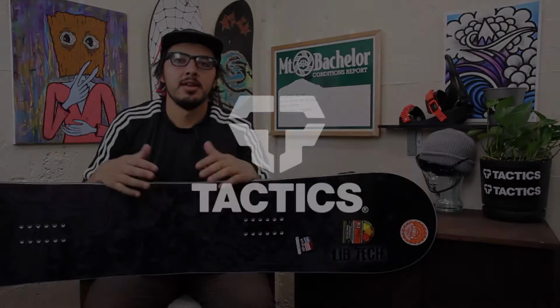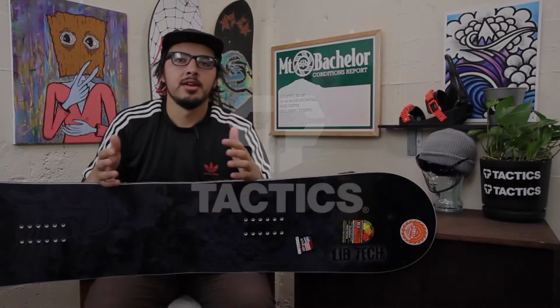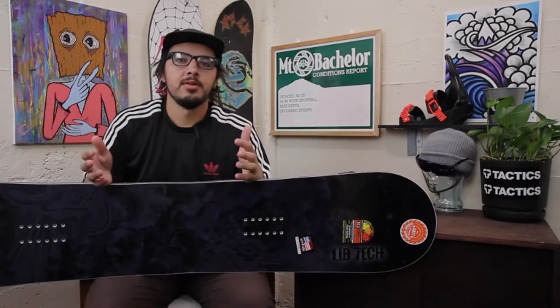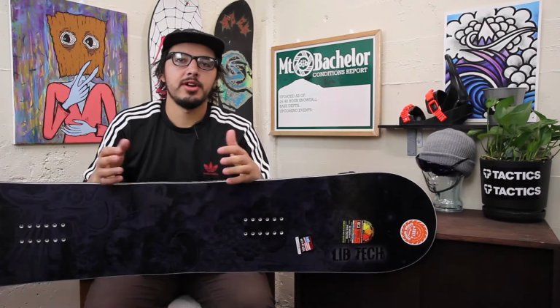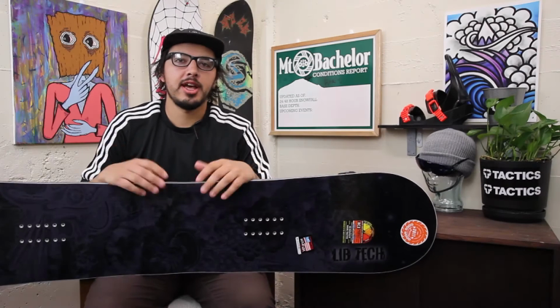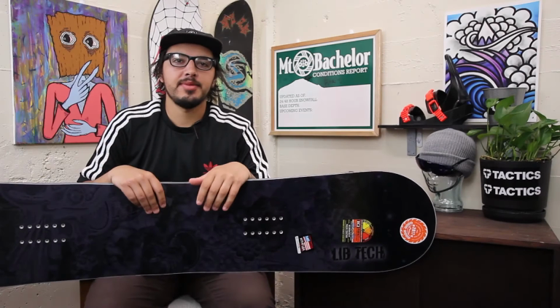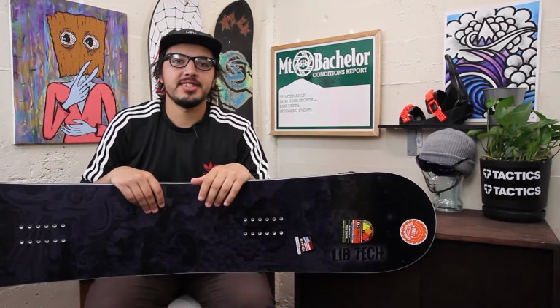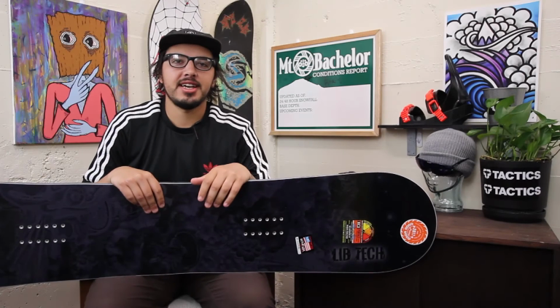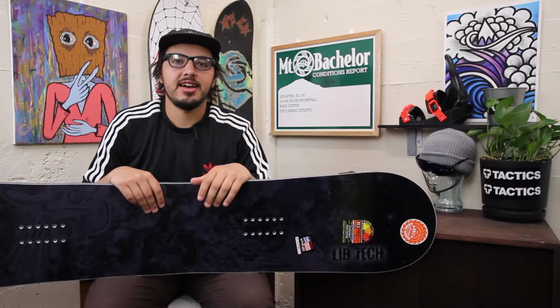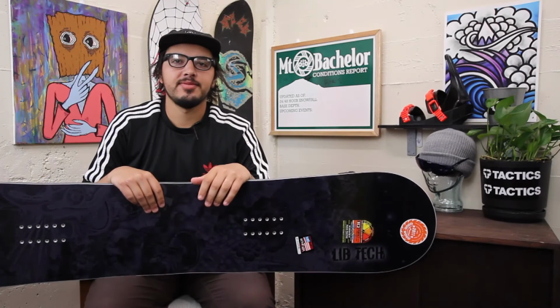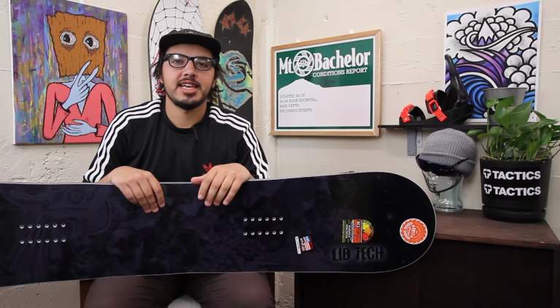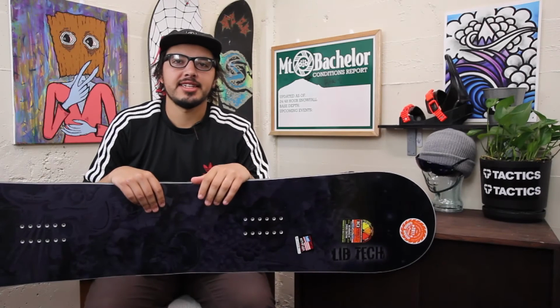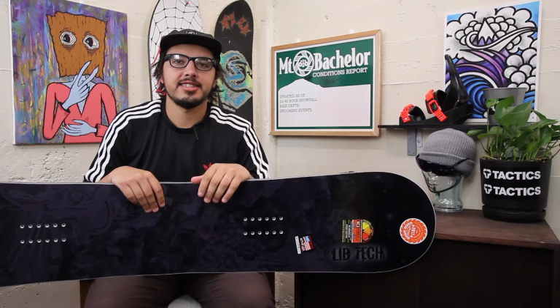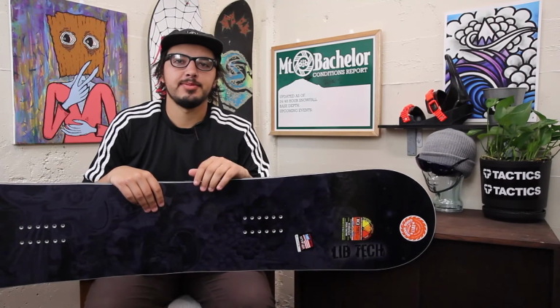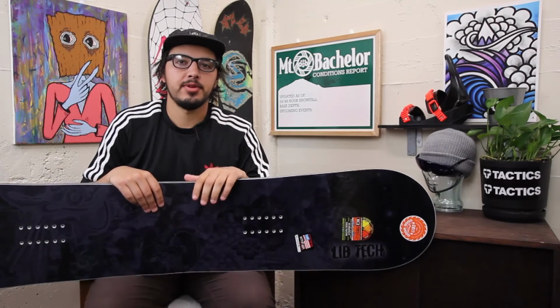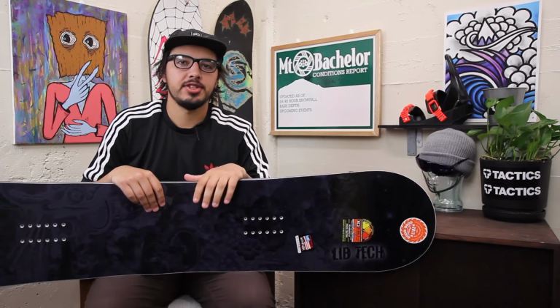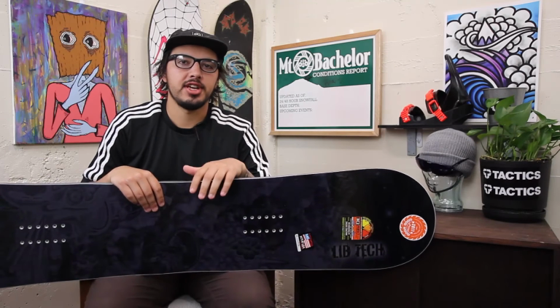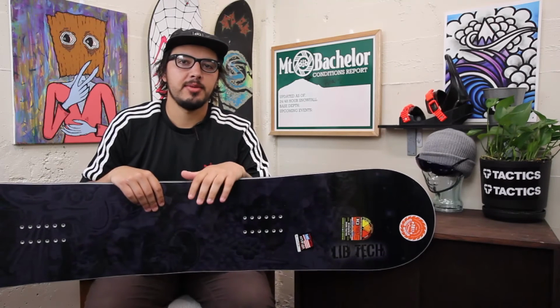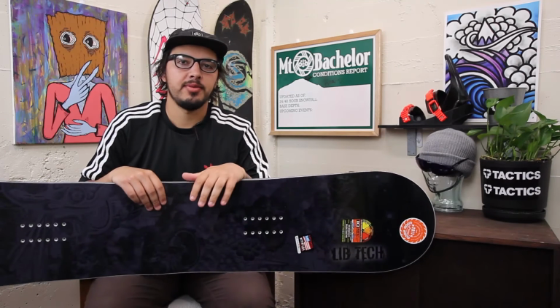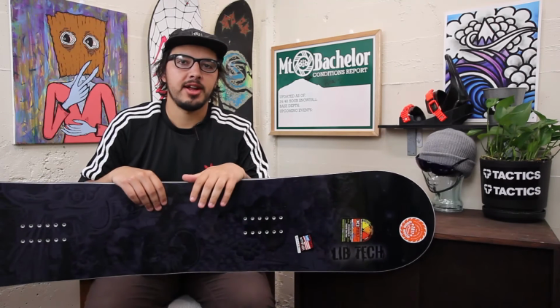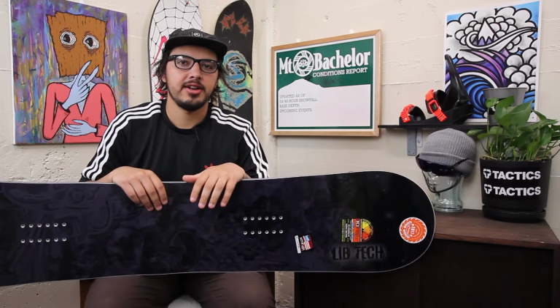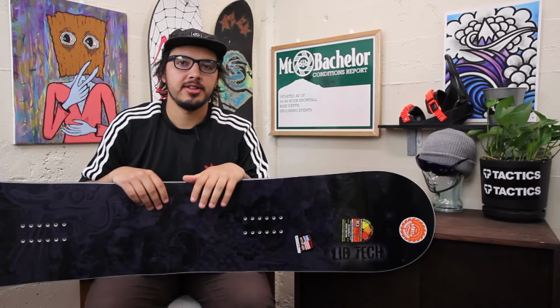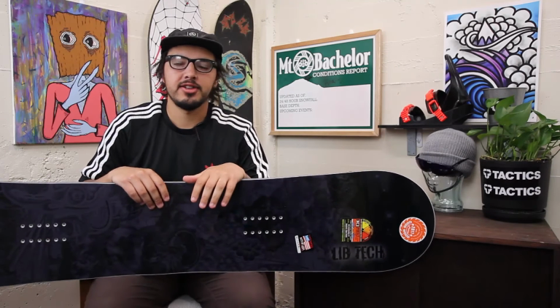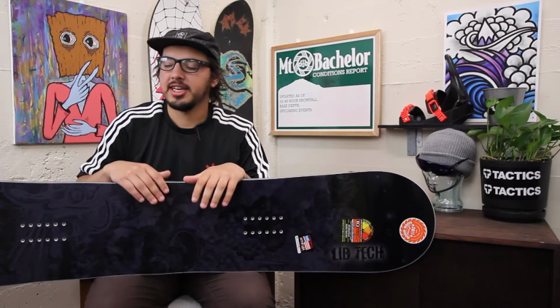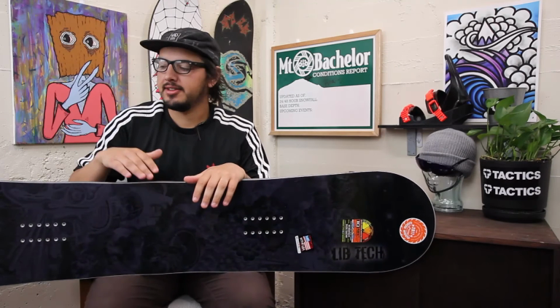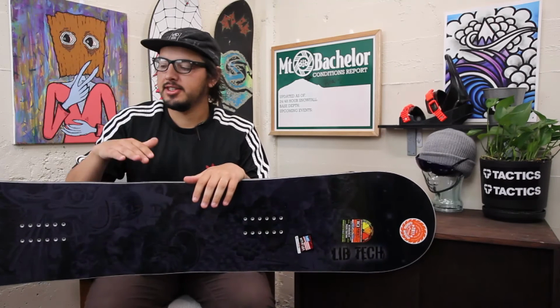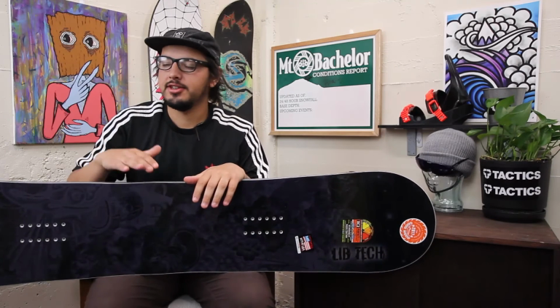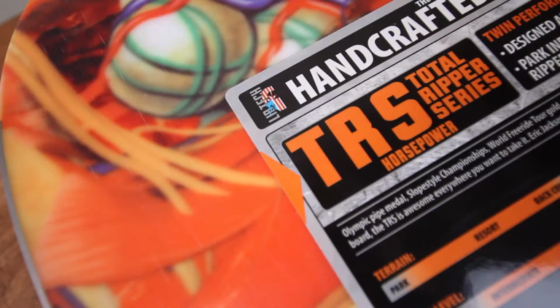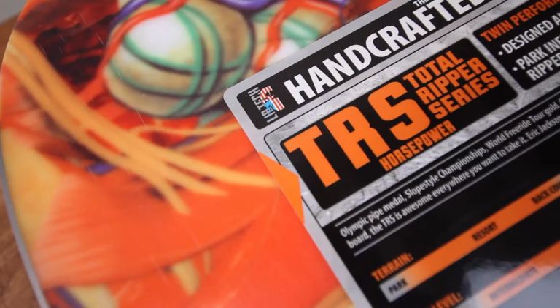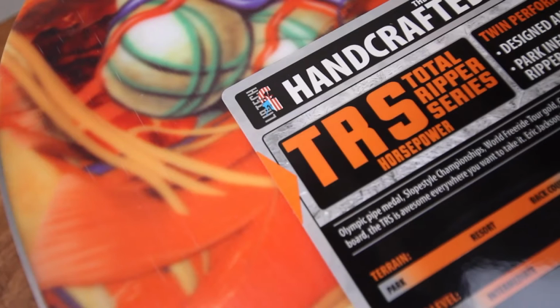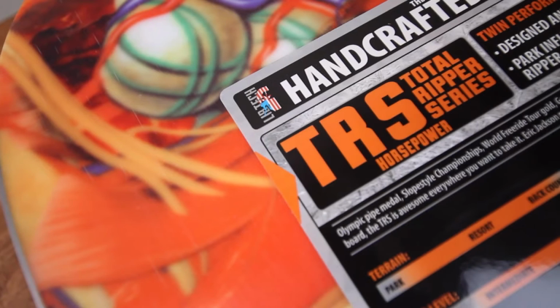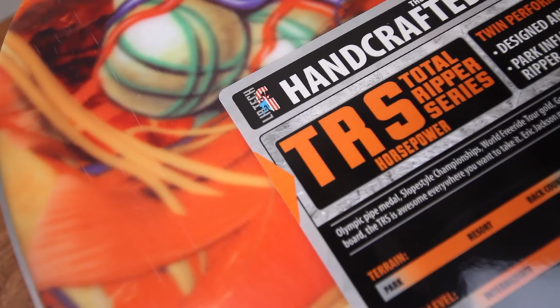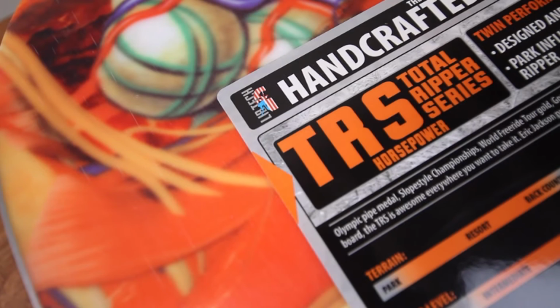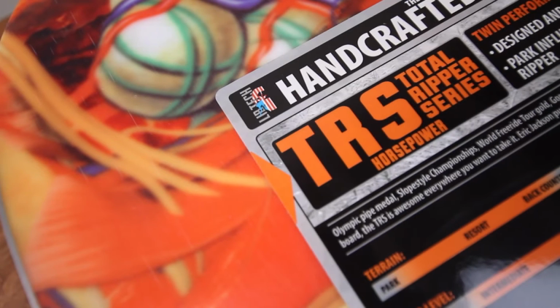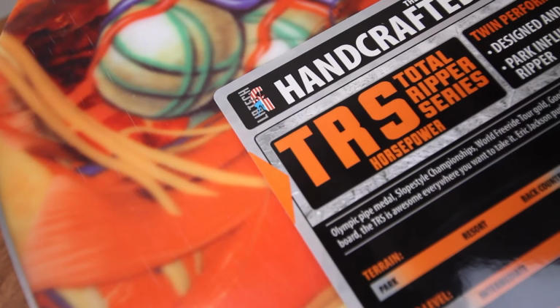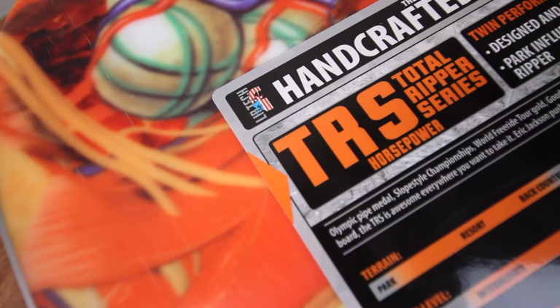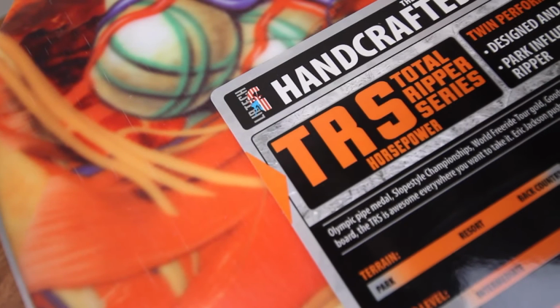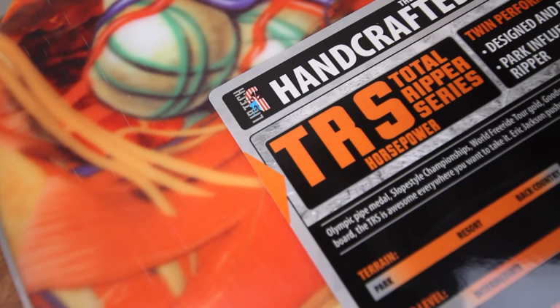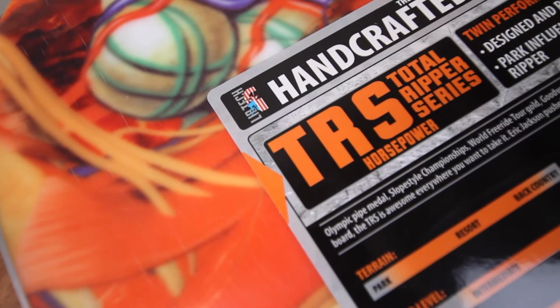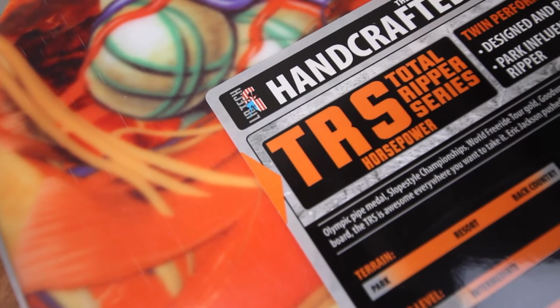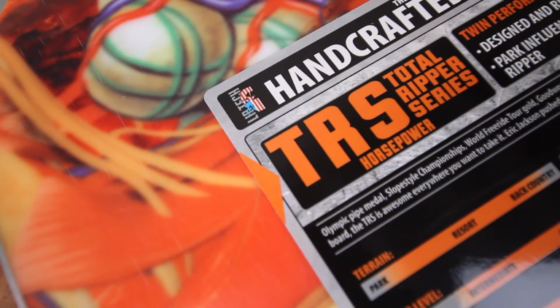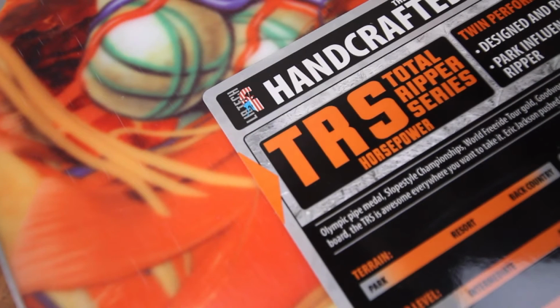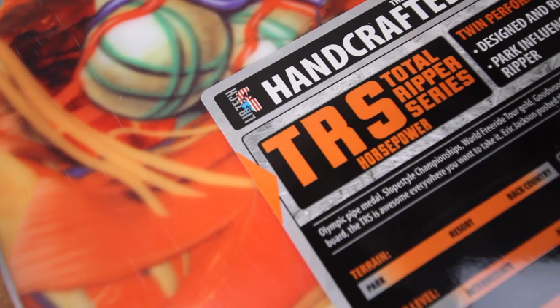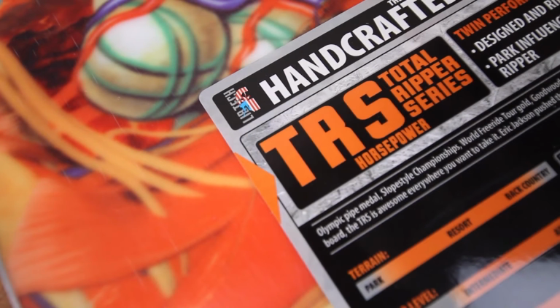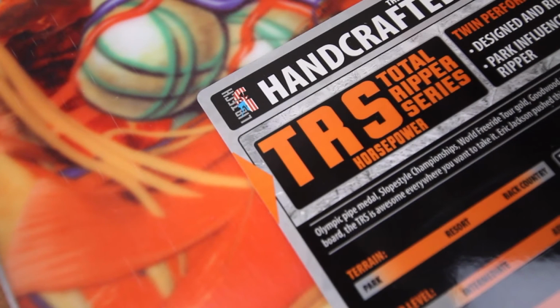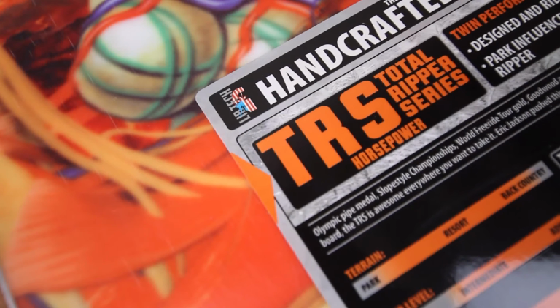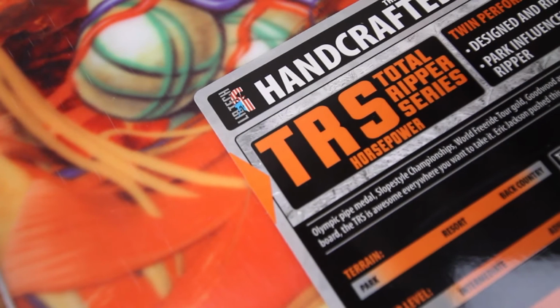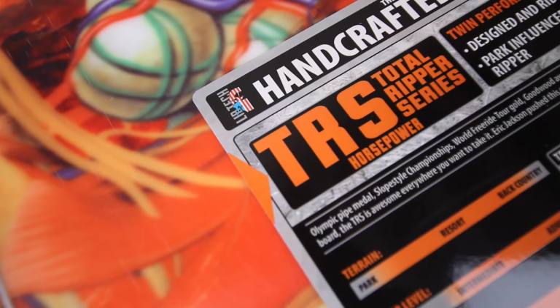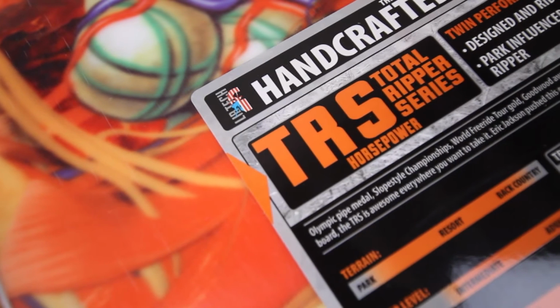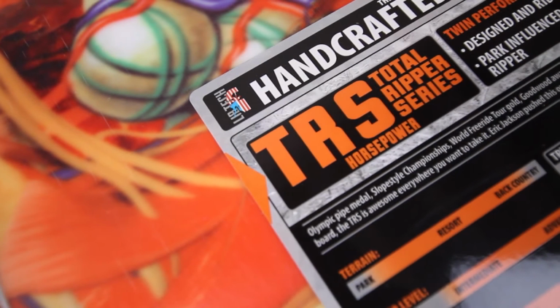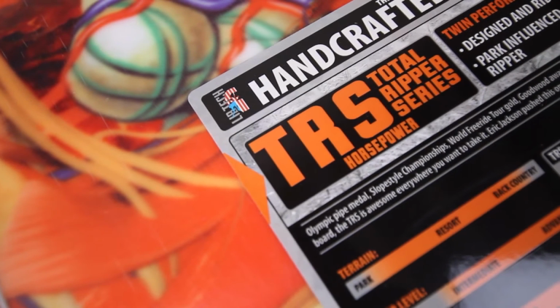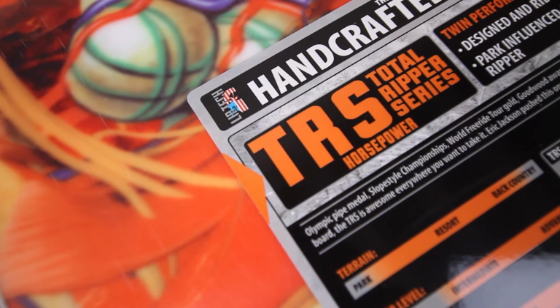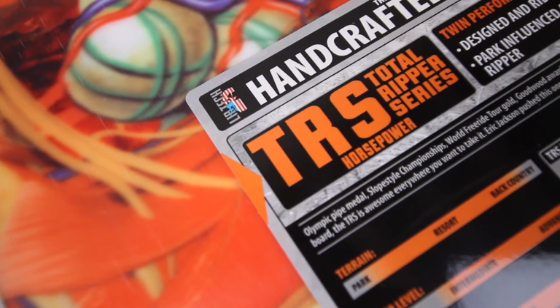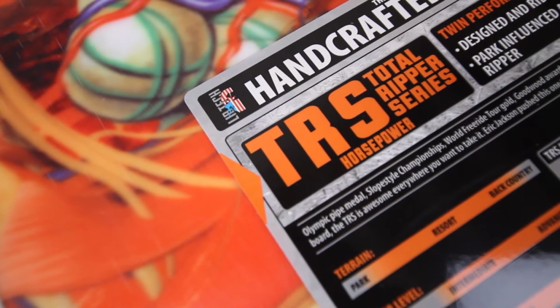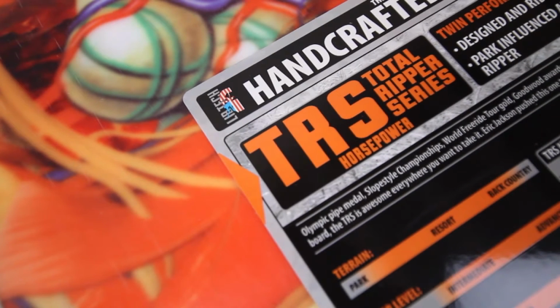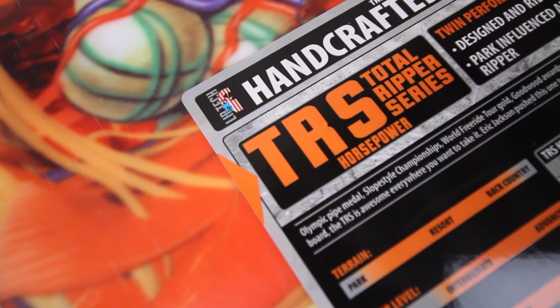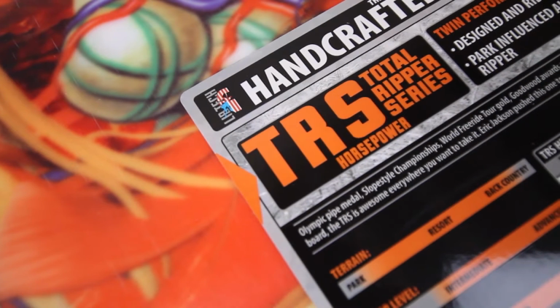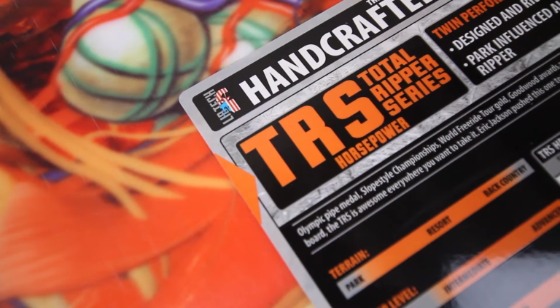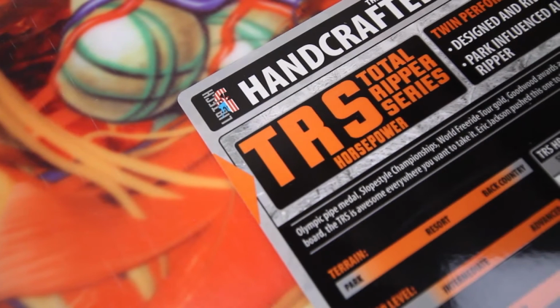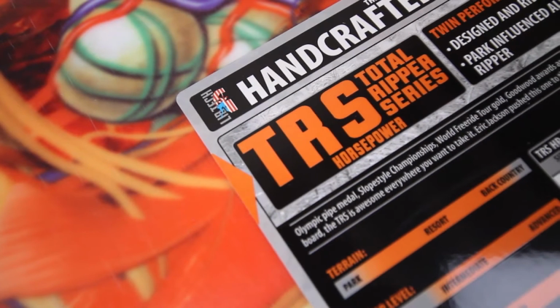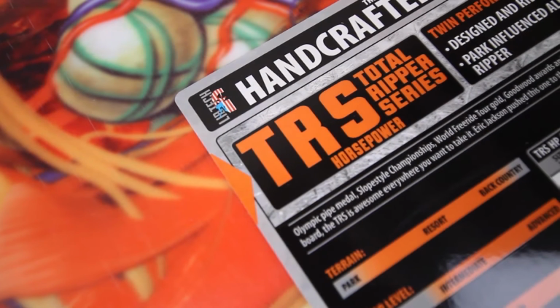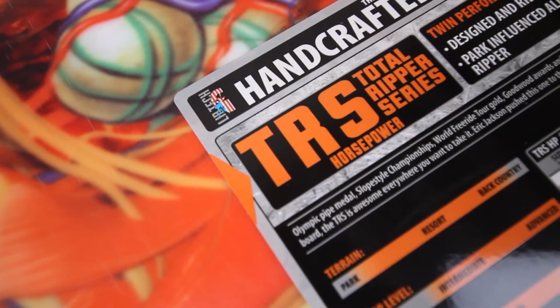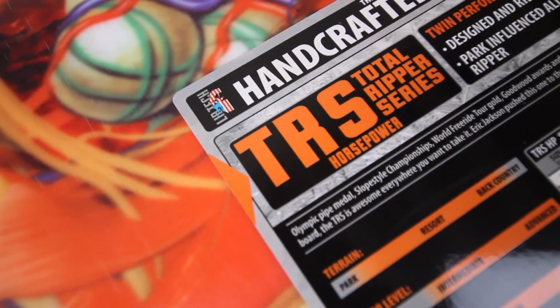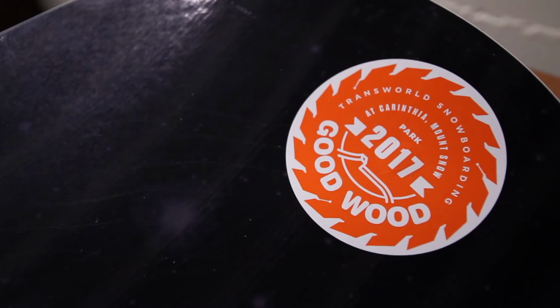What up? This is Kyle from Tactics Board Shop right here, looking at the 2017 TRS Total Ripper Series from Lib Tech Snowboards.